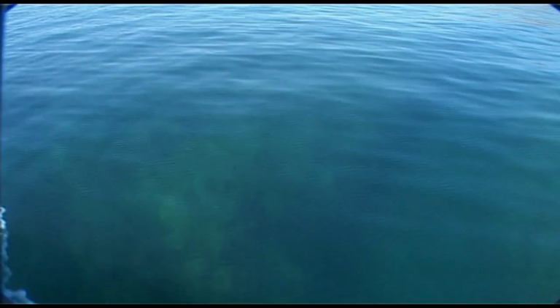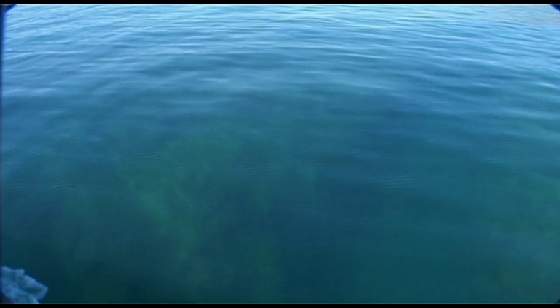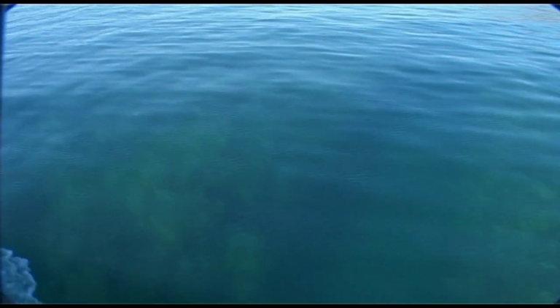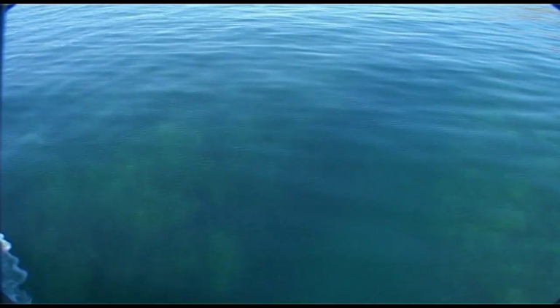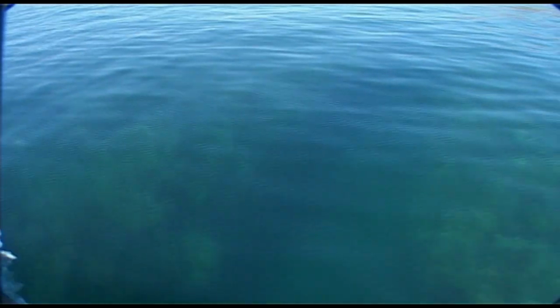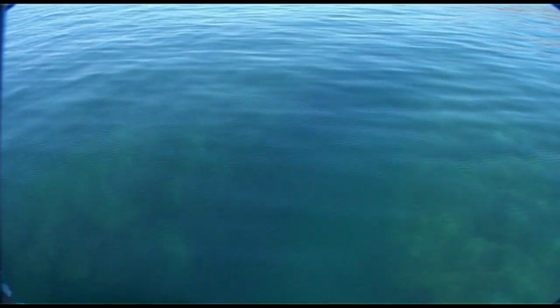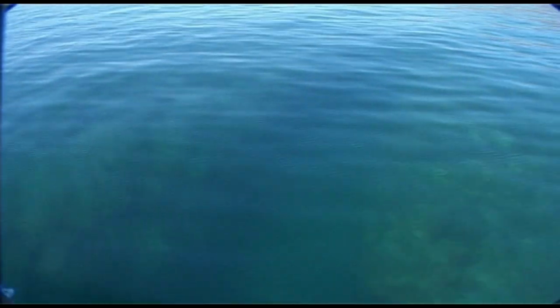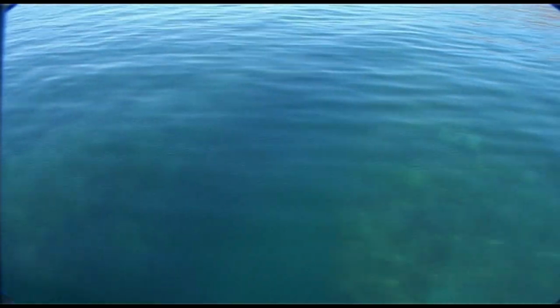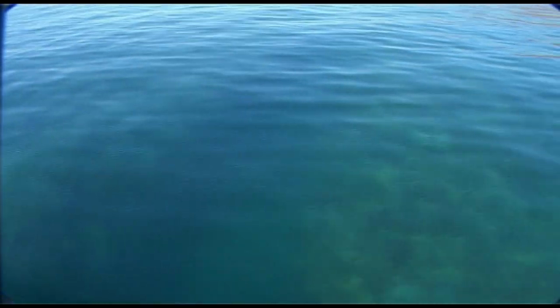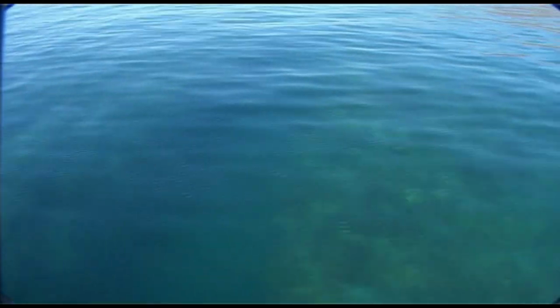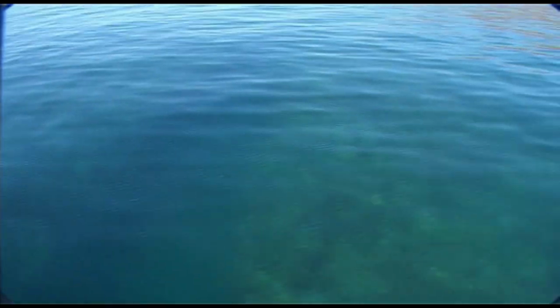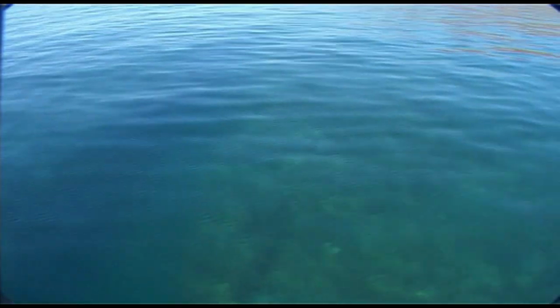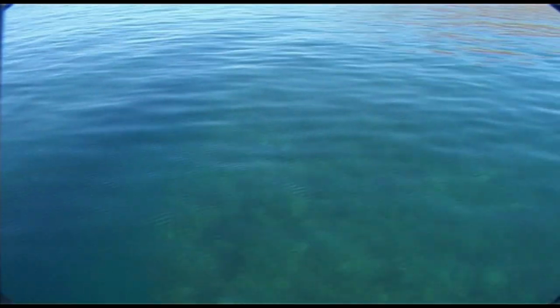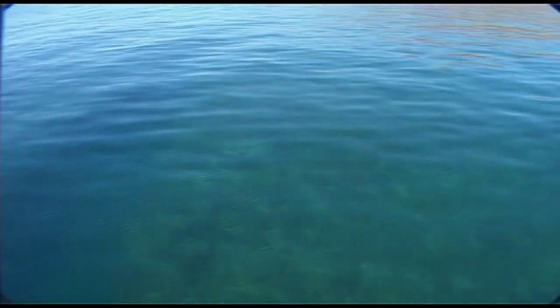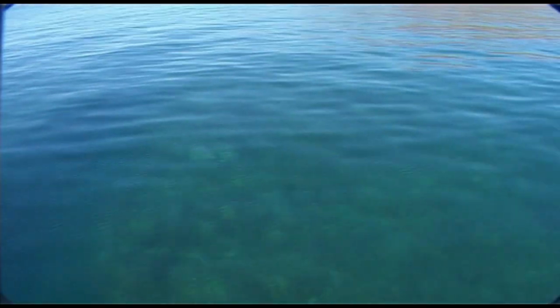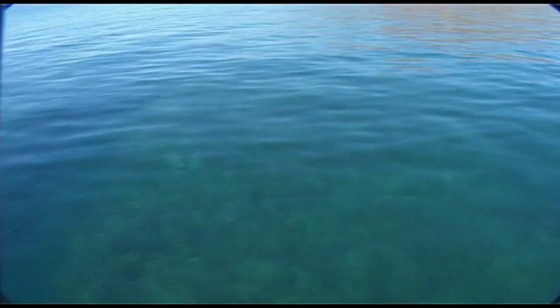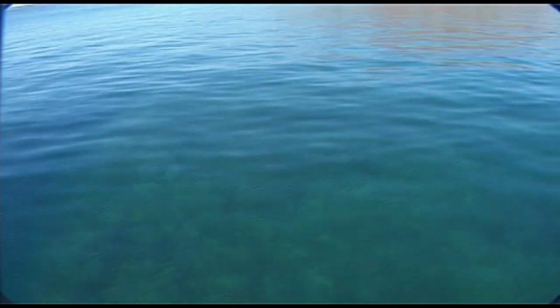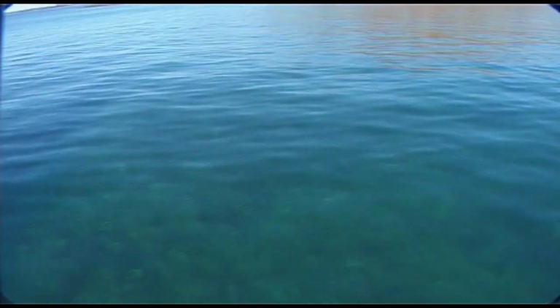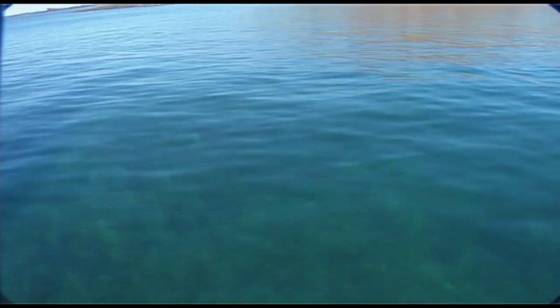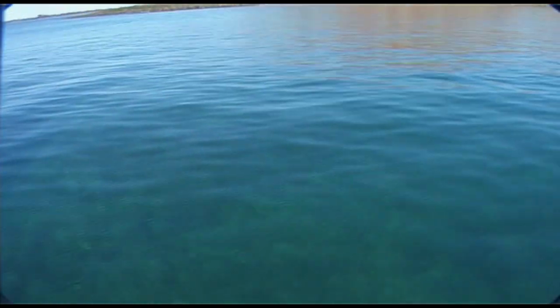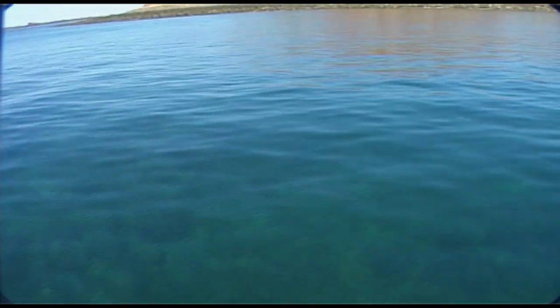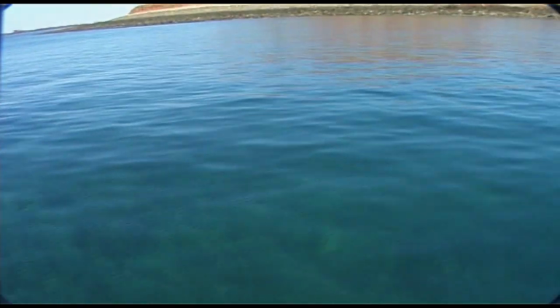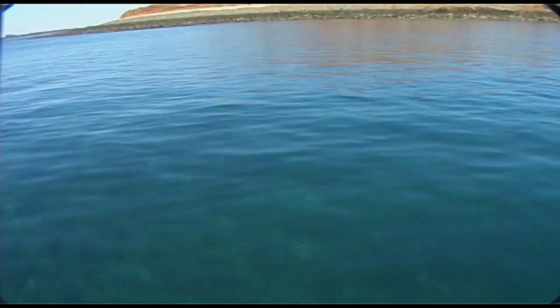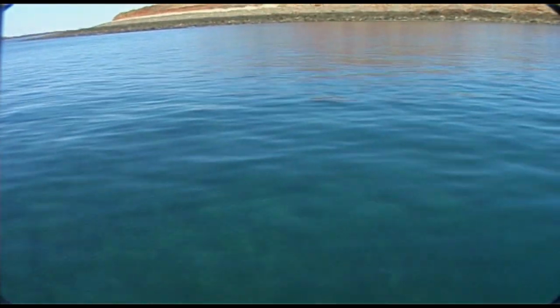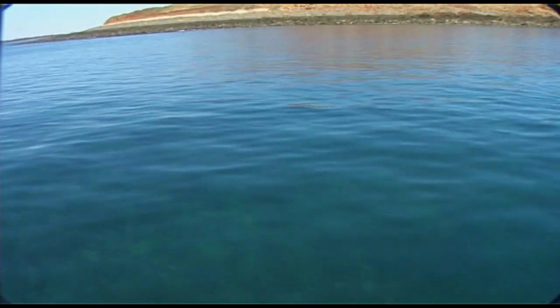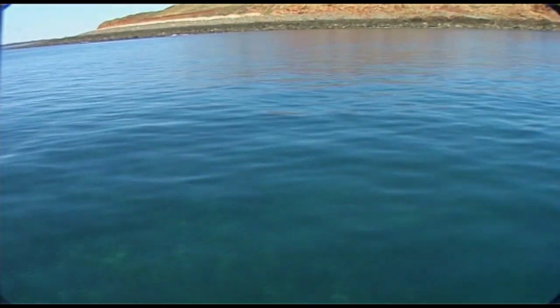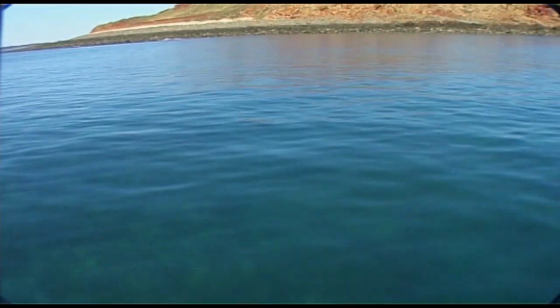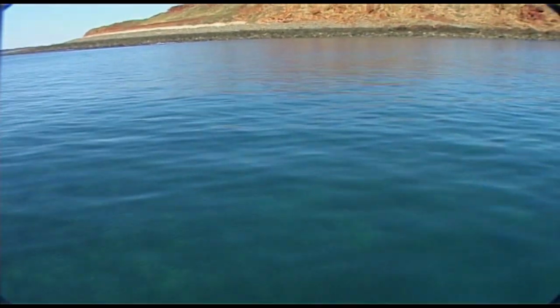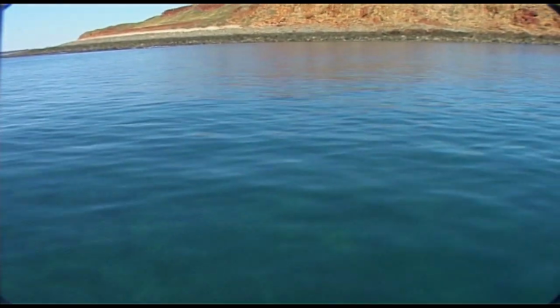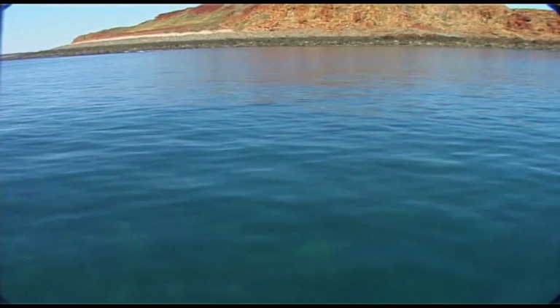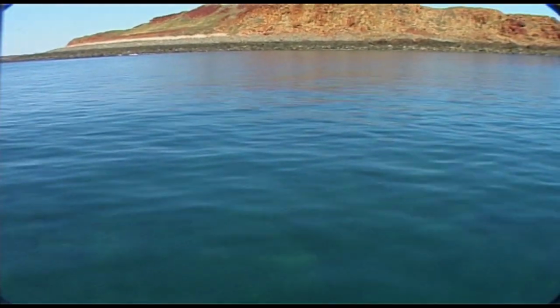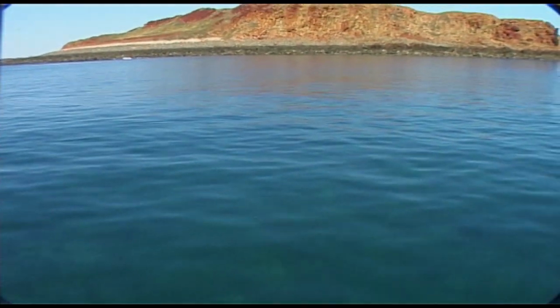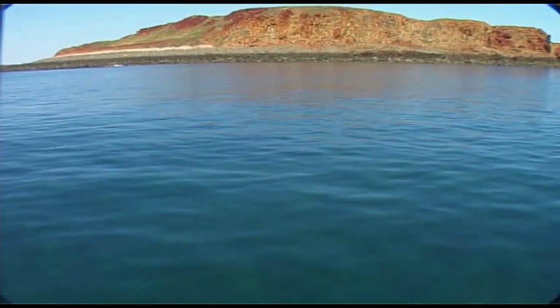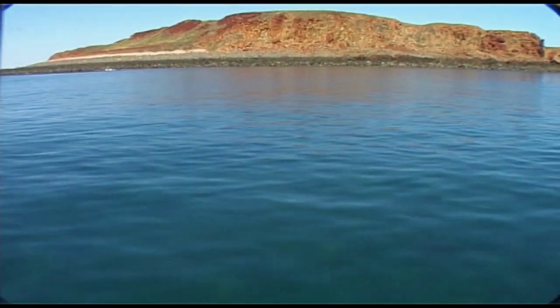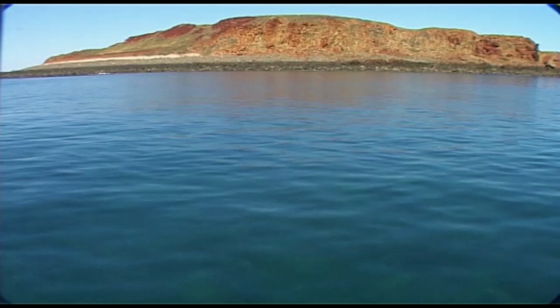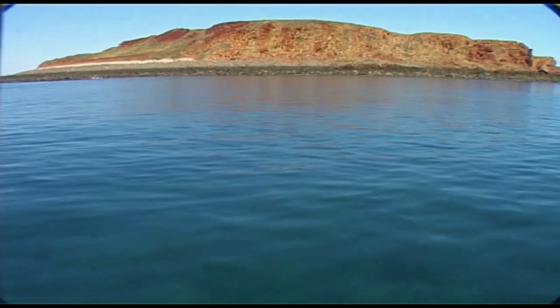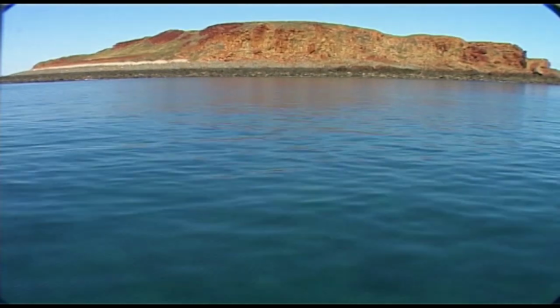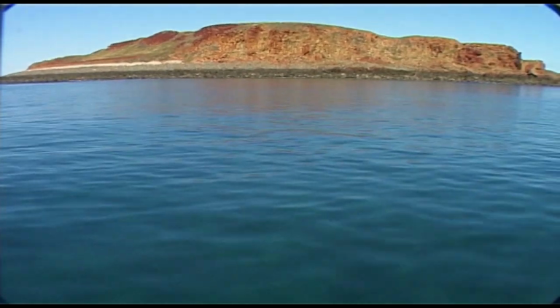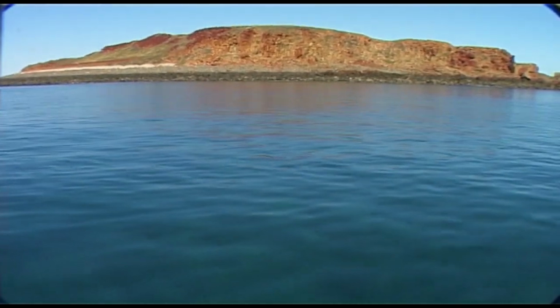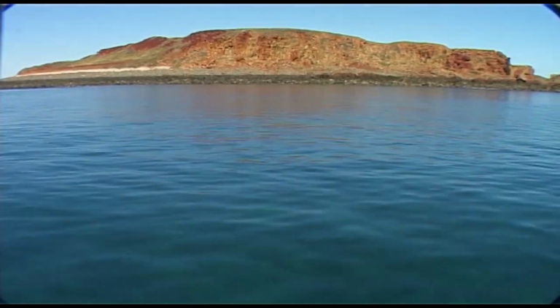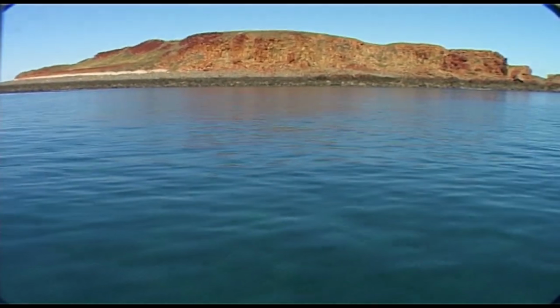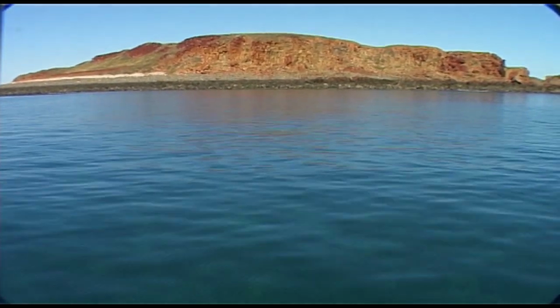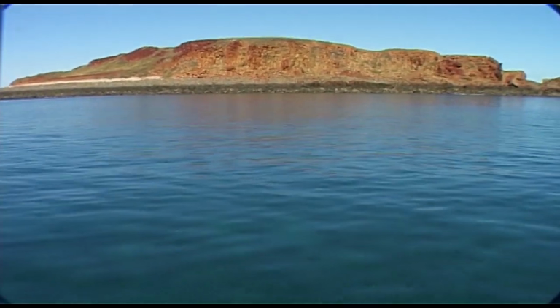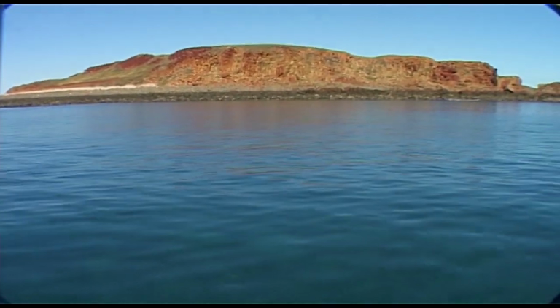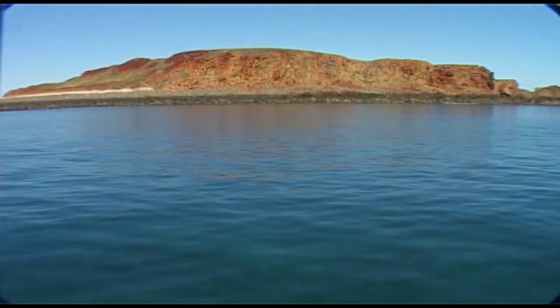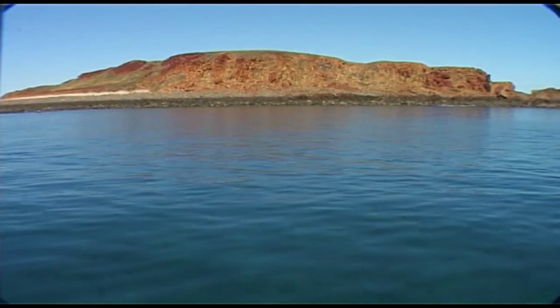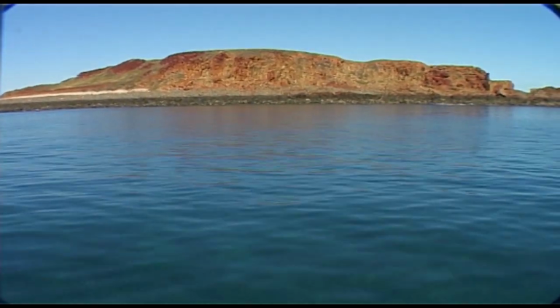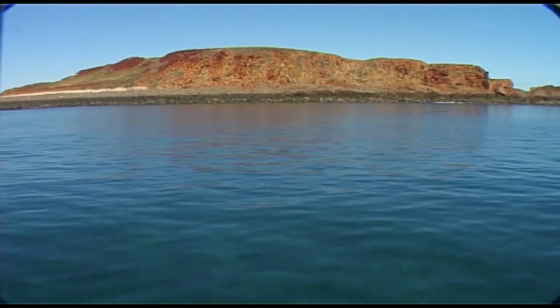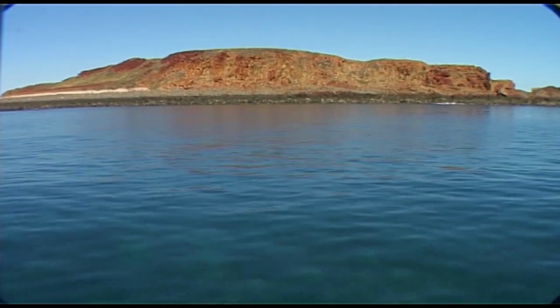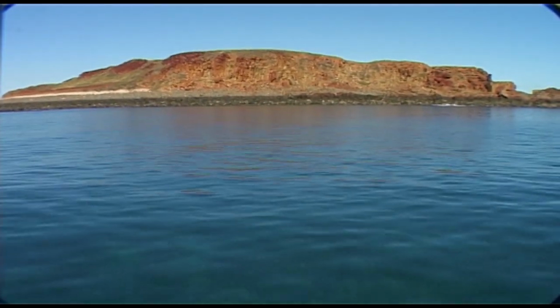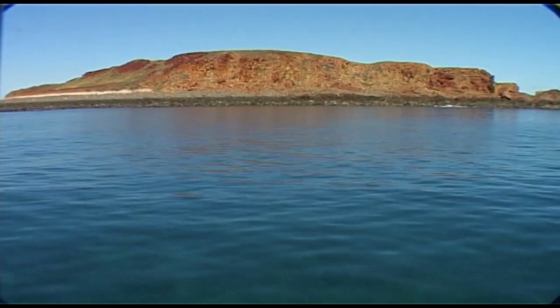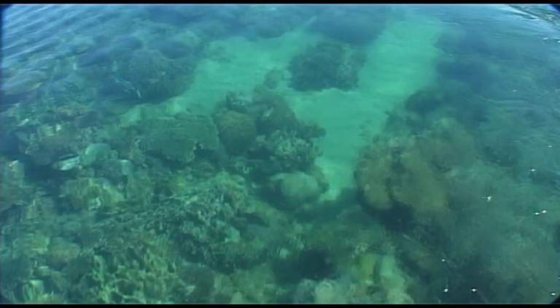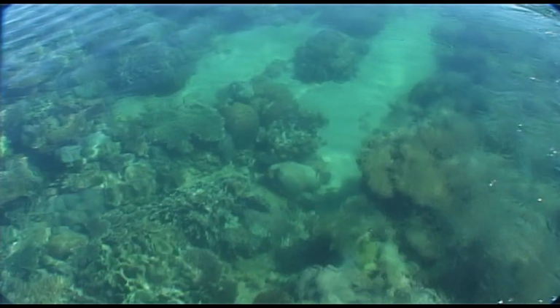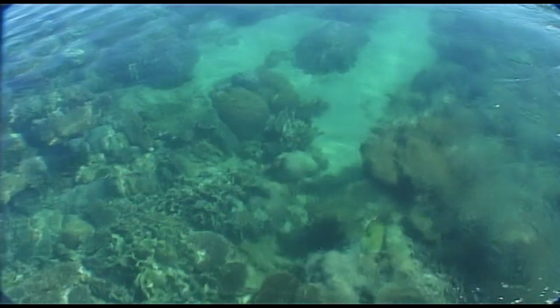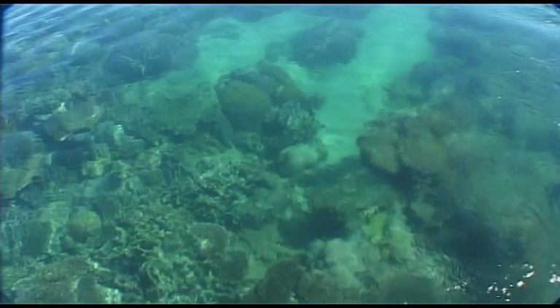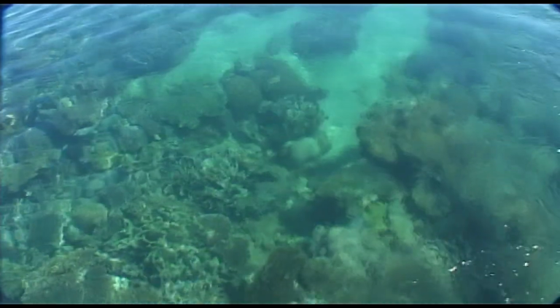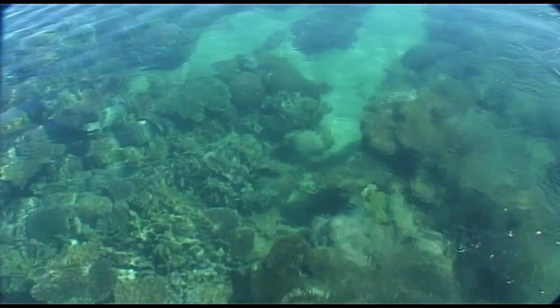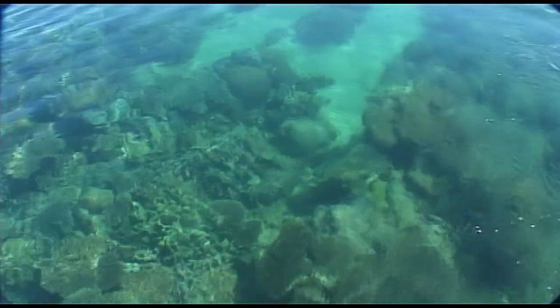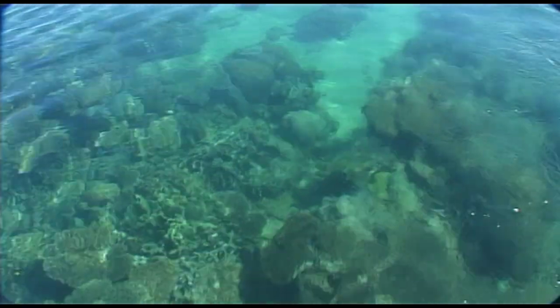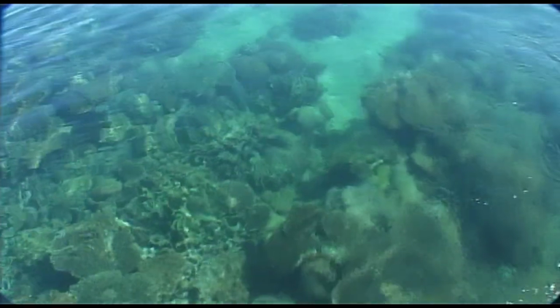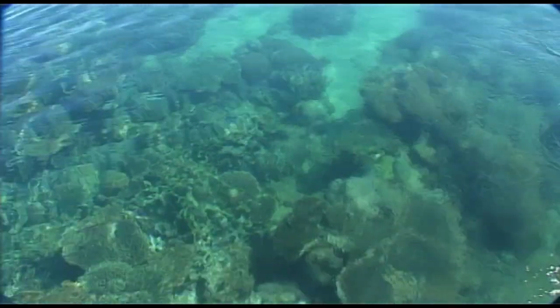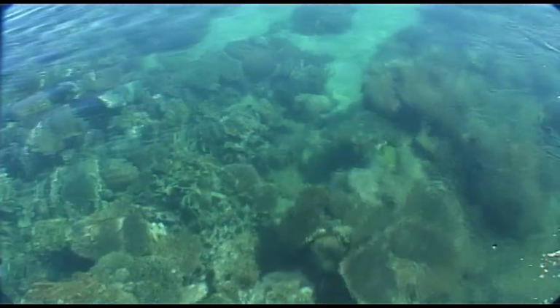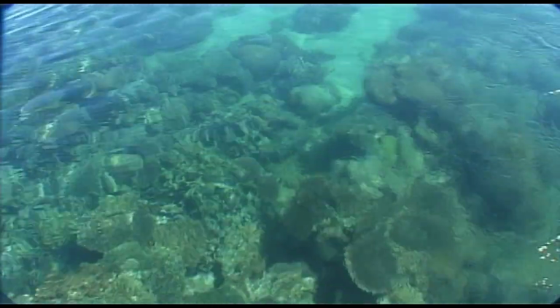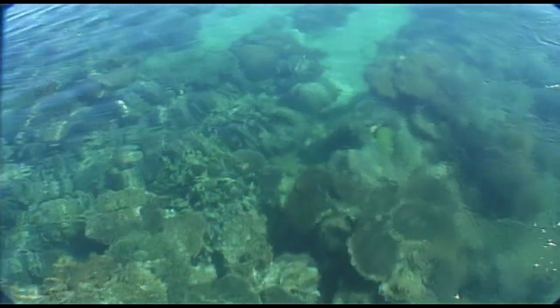The coral reefs around Point Sampson are one awesome dive. The corals are superb, and one day I have to dive on them. But not today.